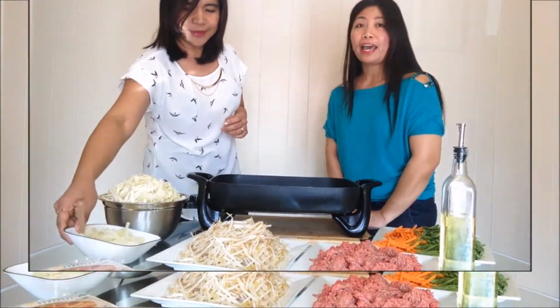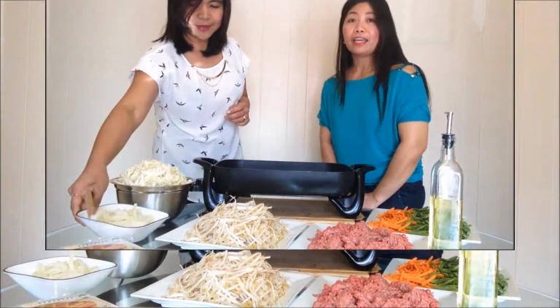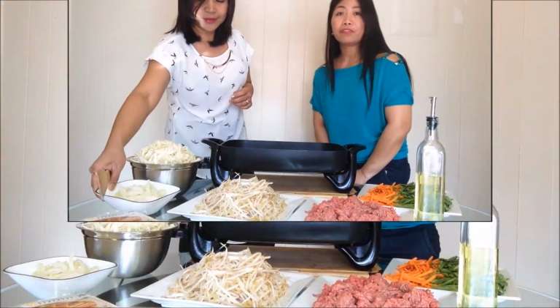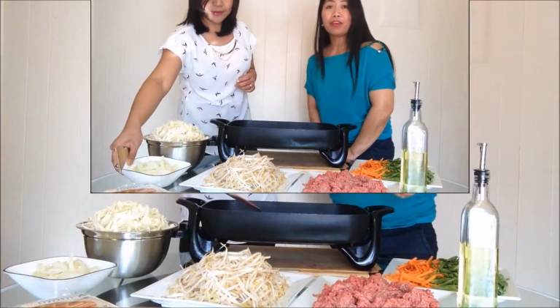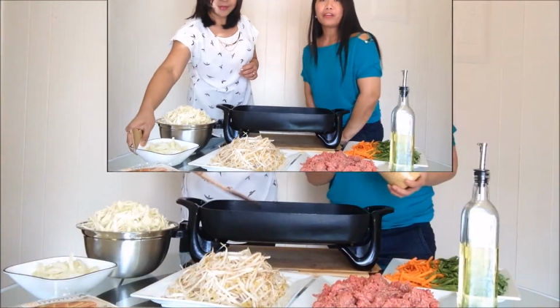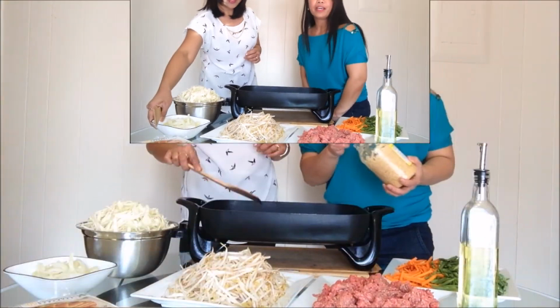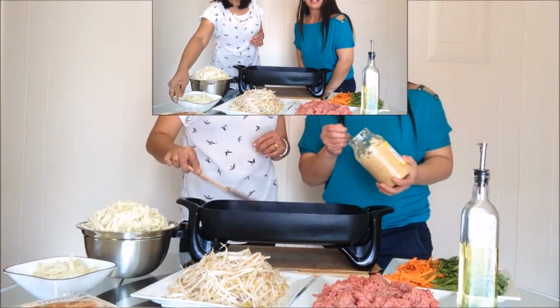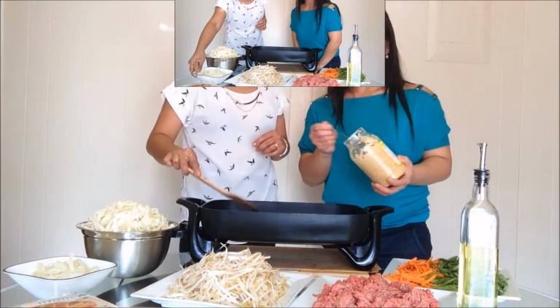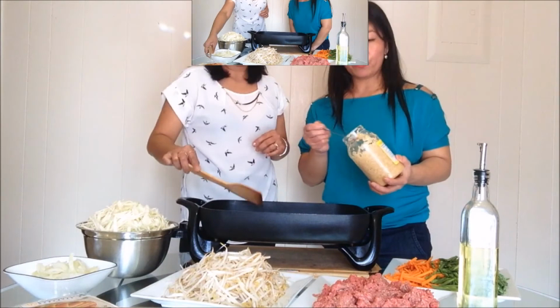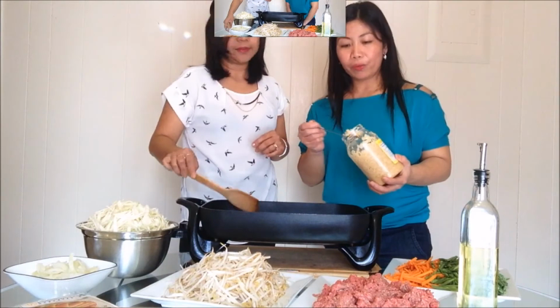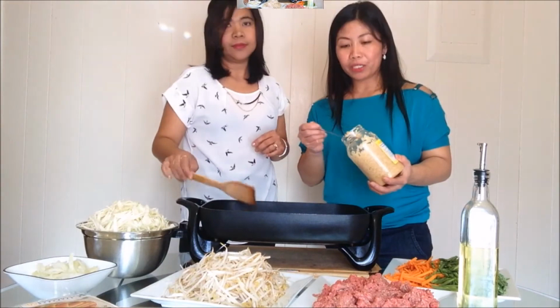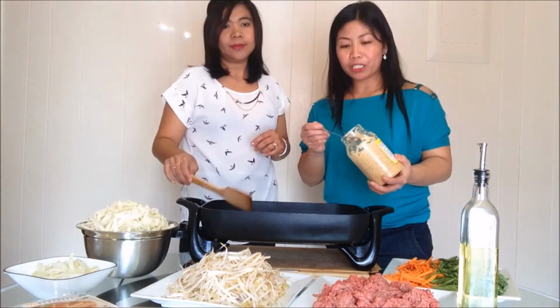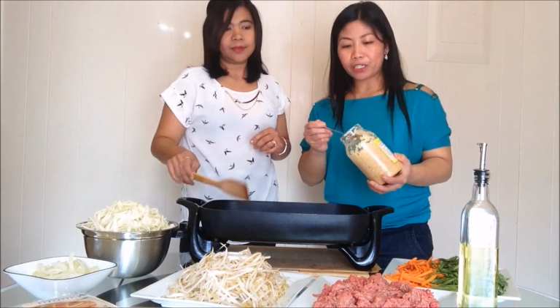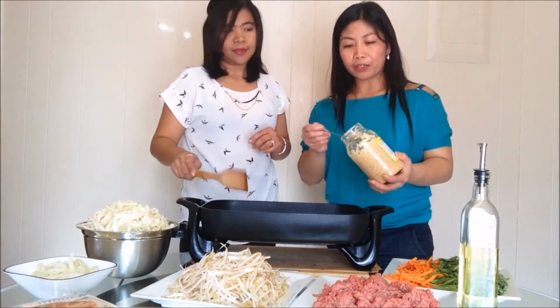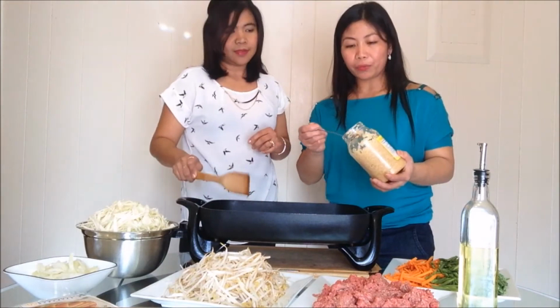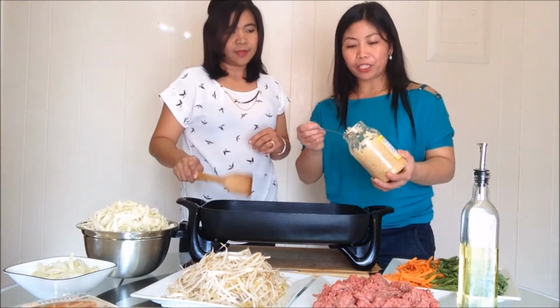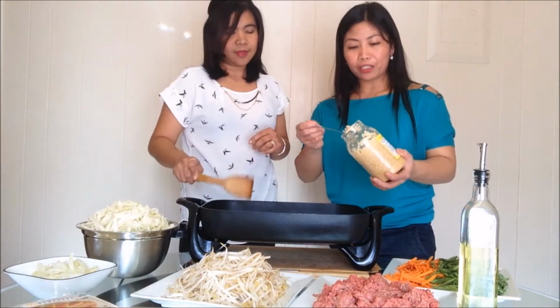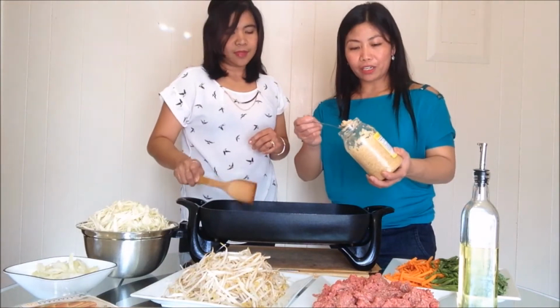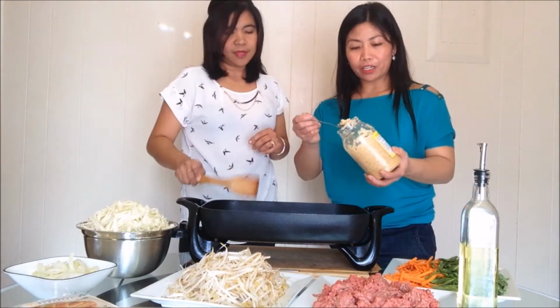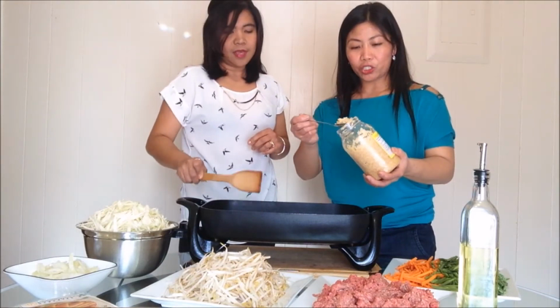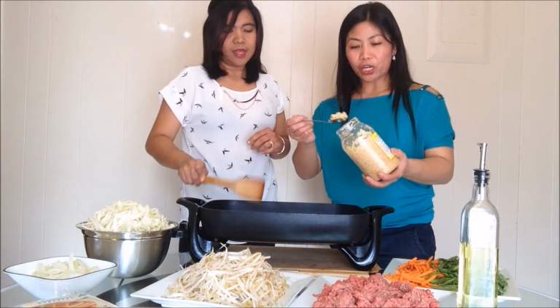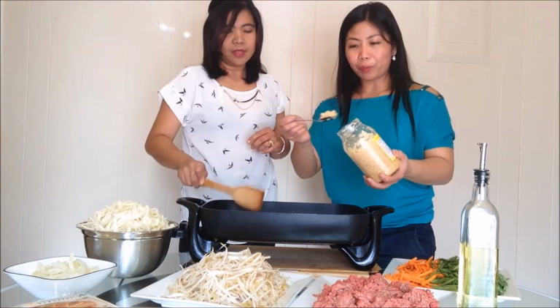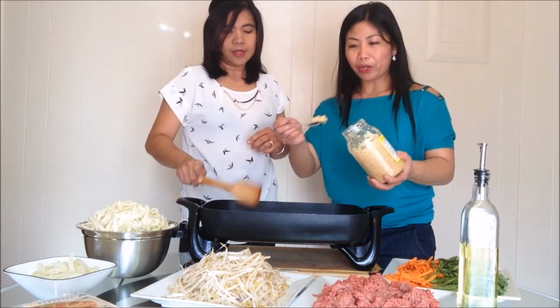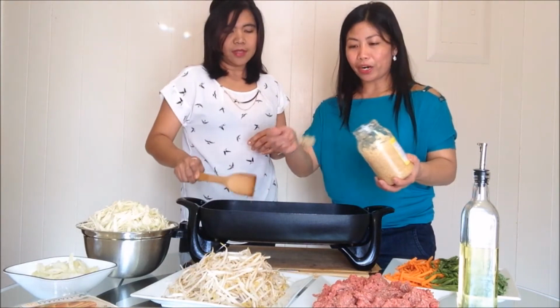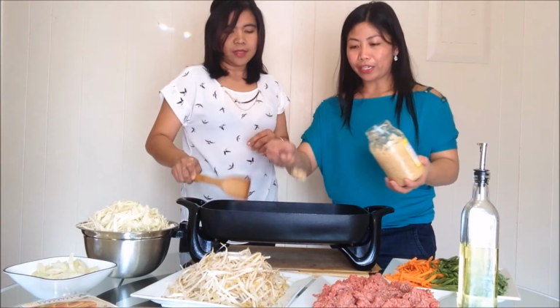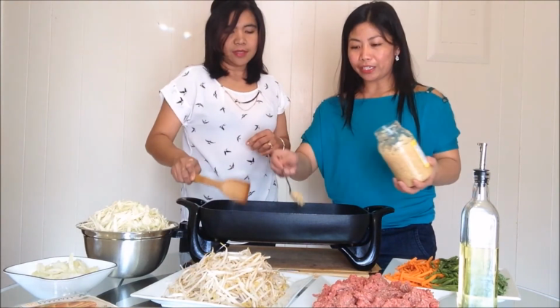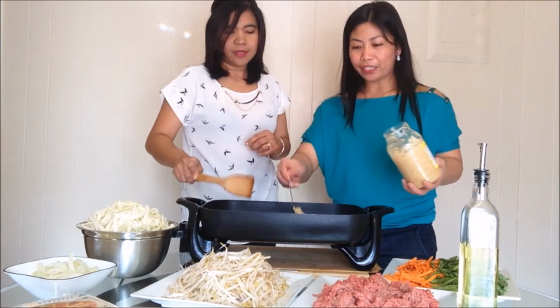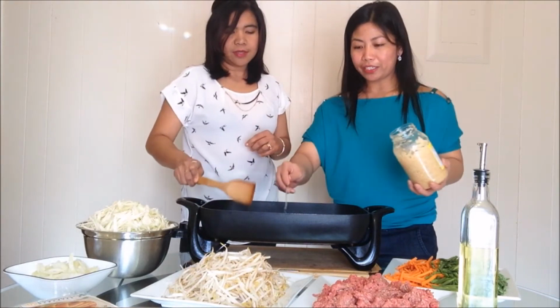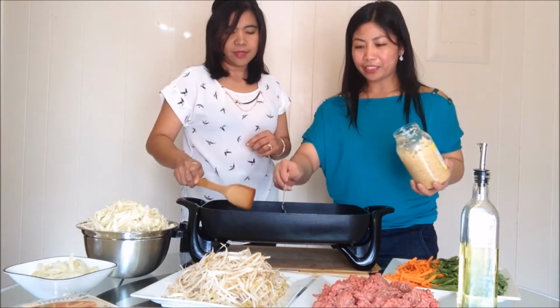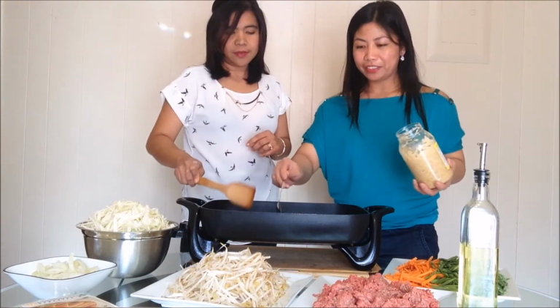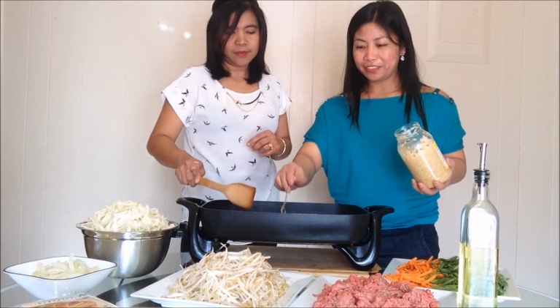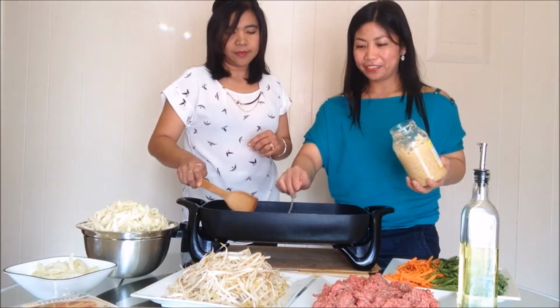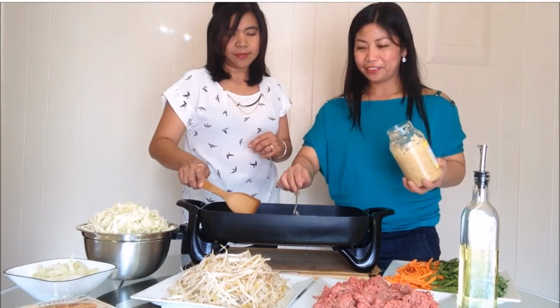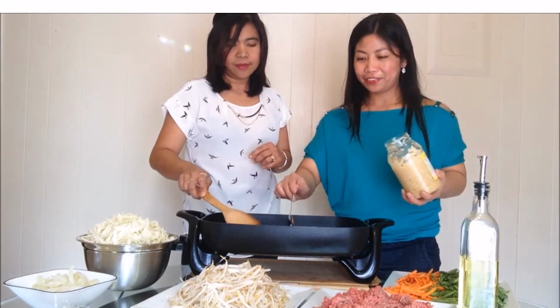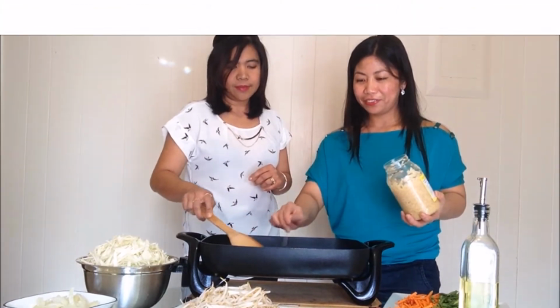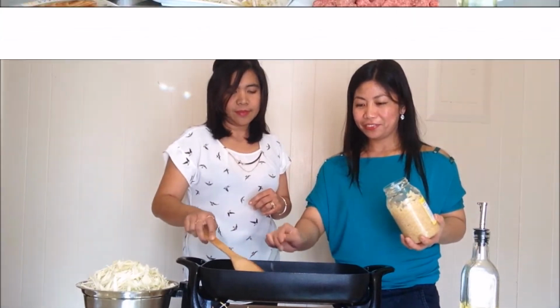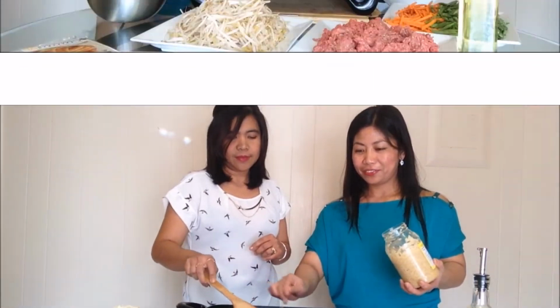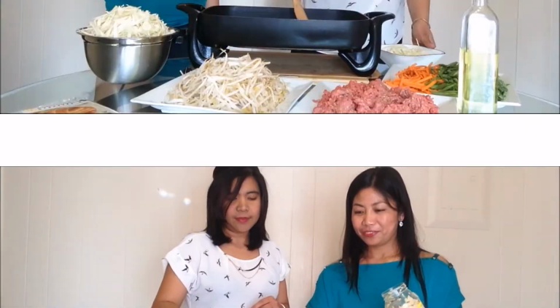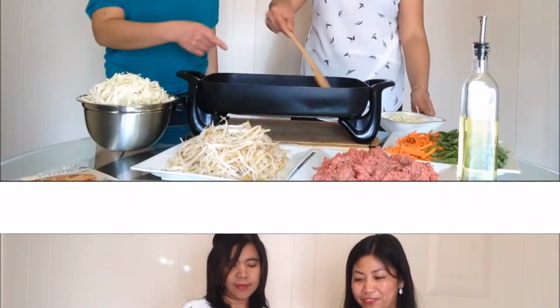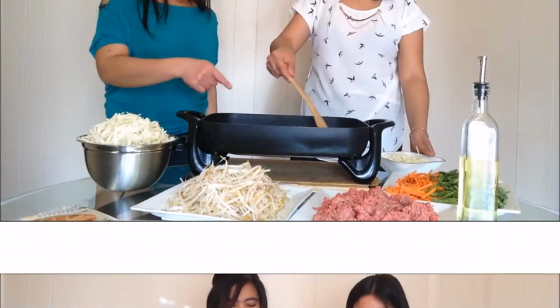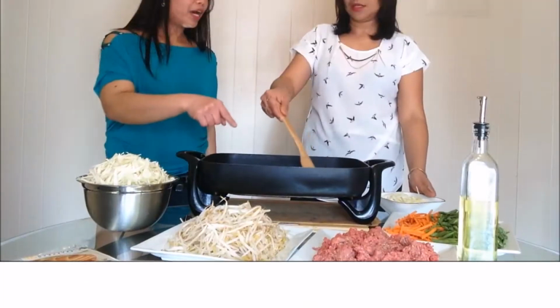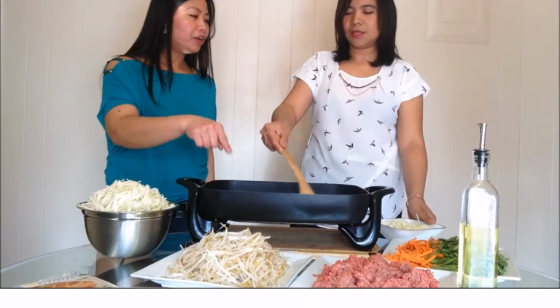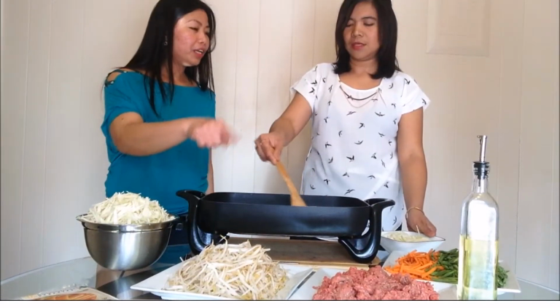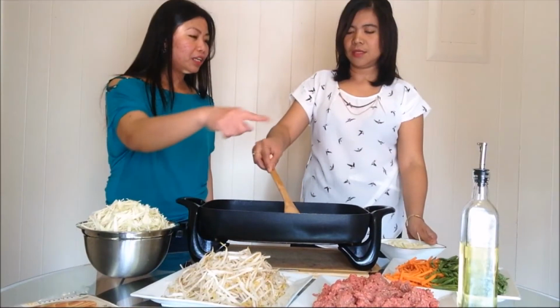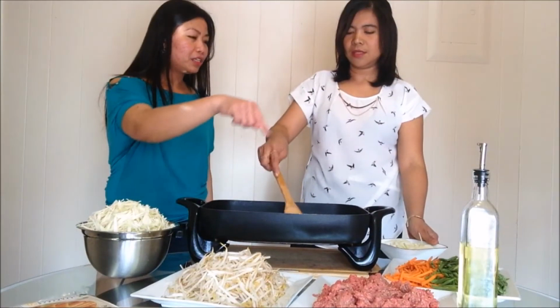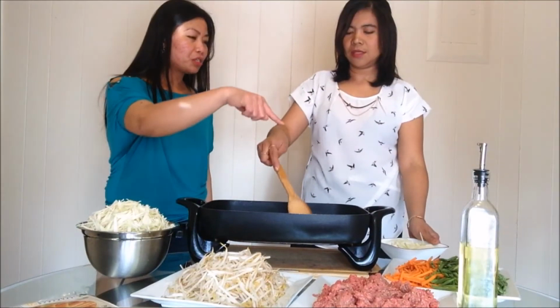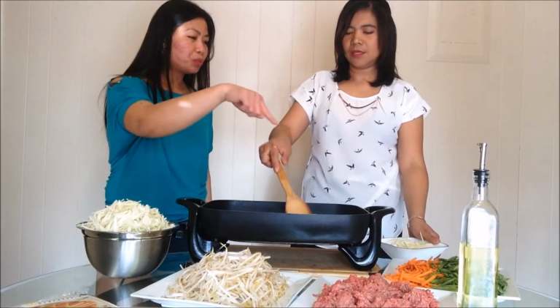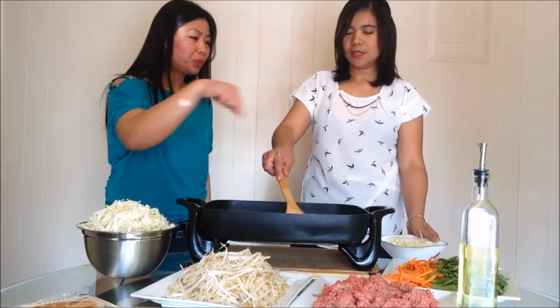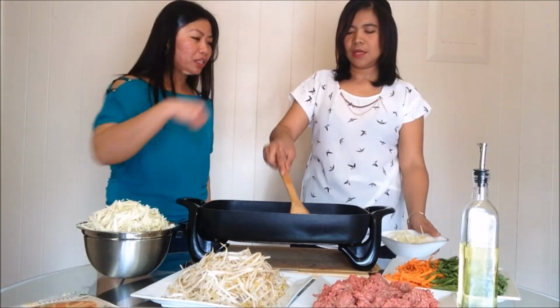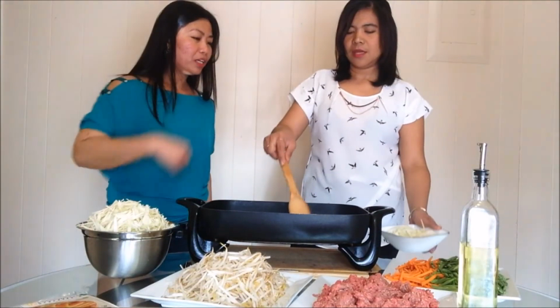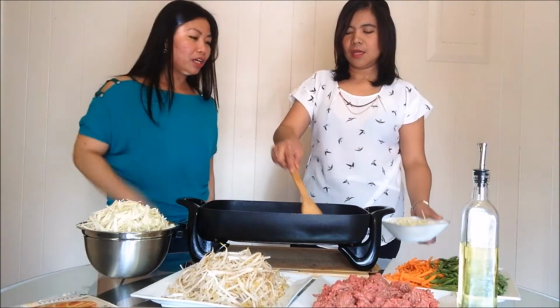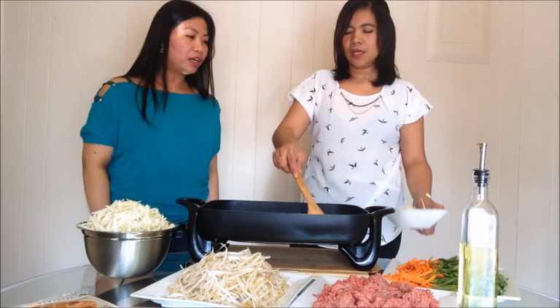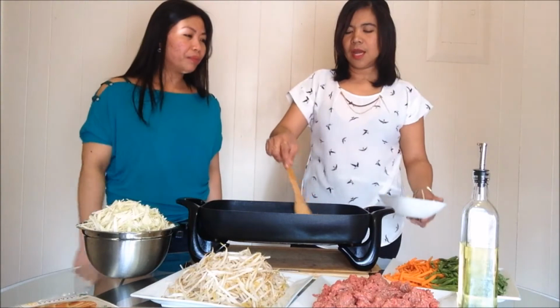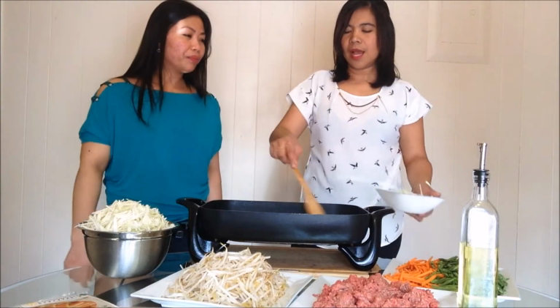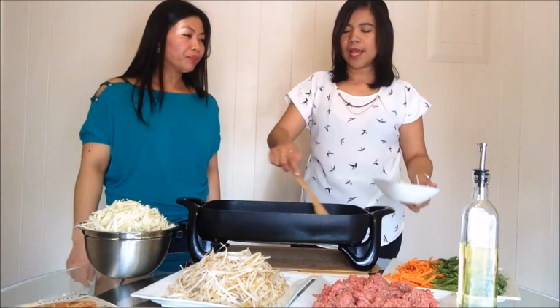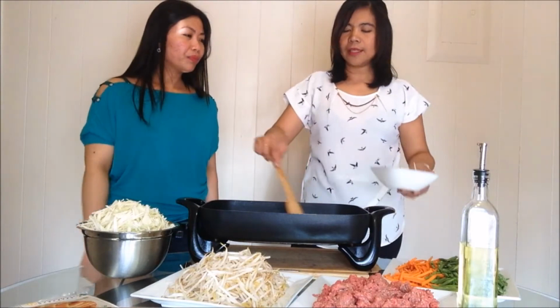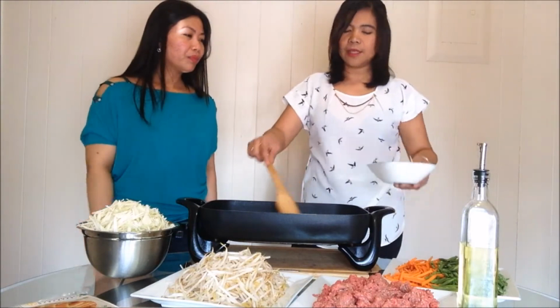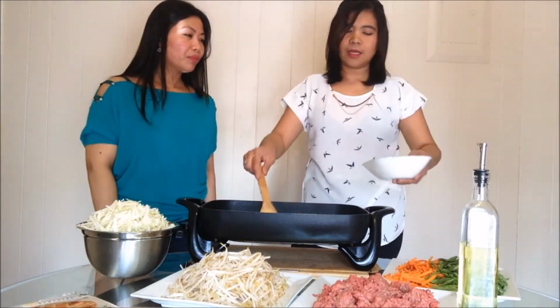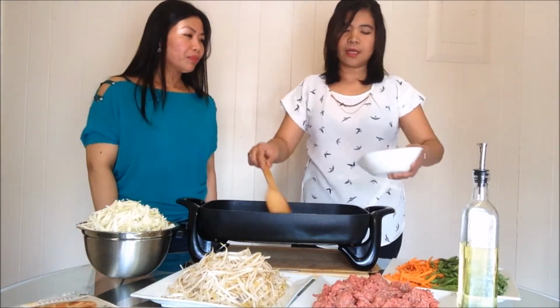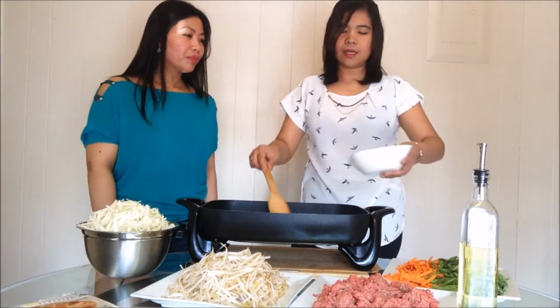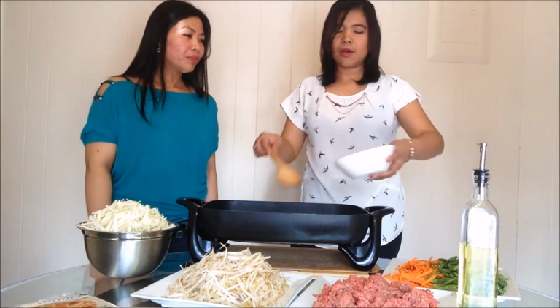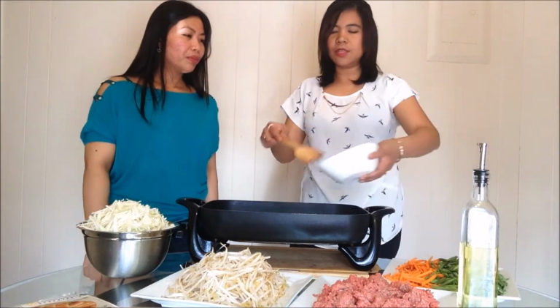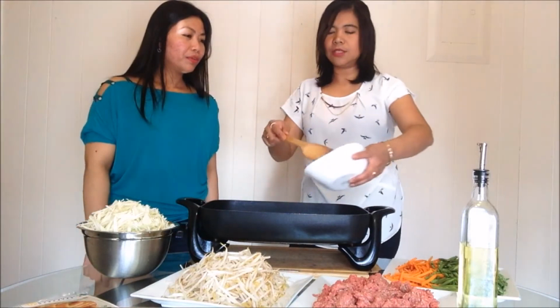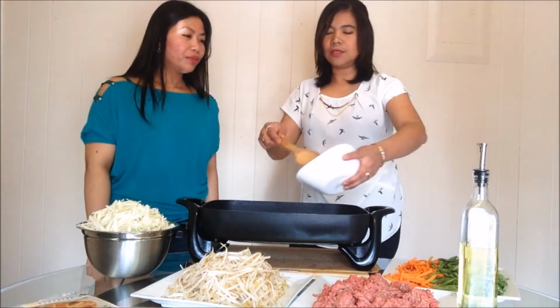So we will start with the chopped garlic. Let the garlic turn brown and then just add the onion.